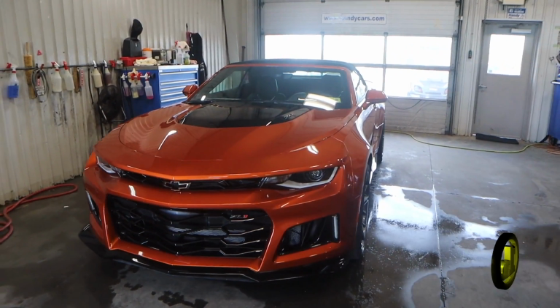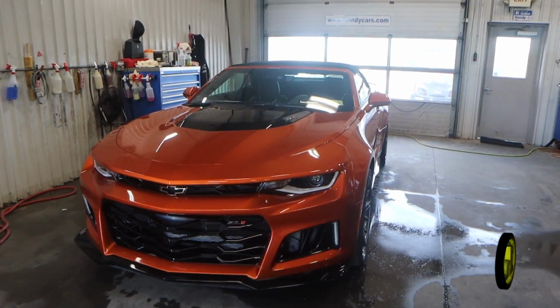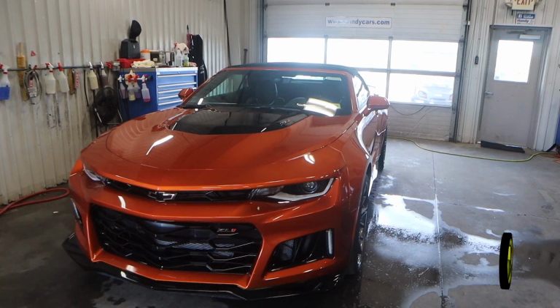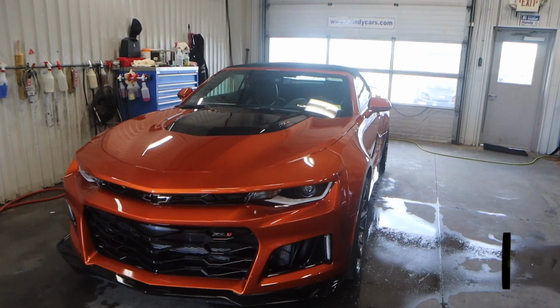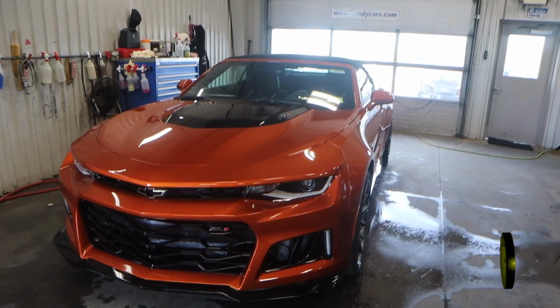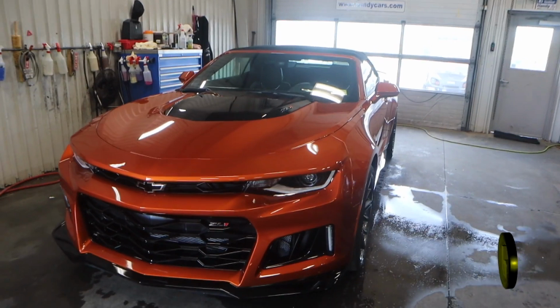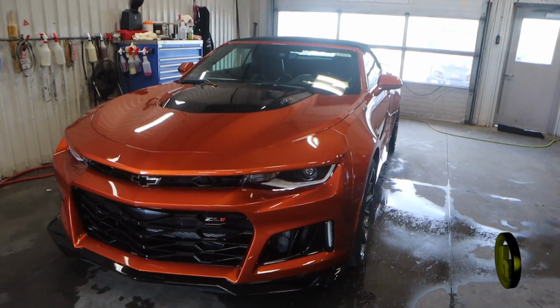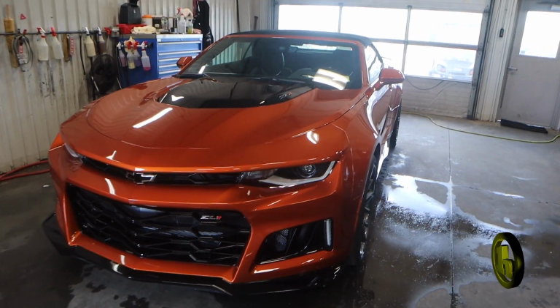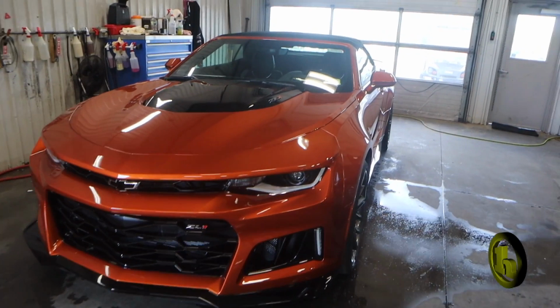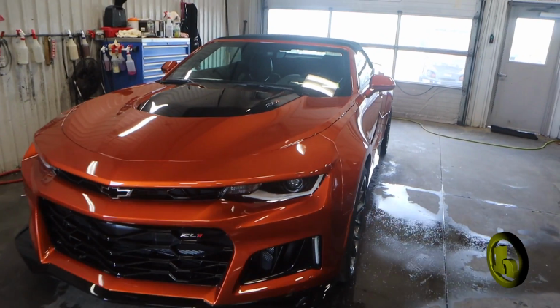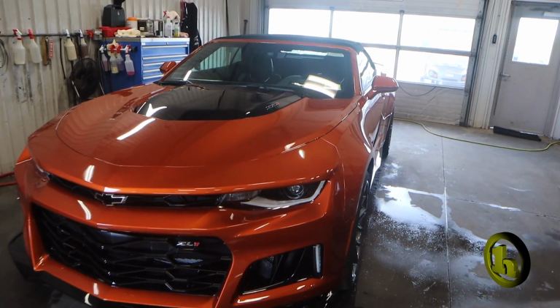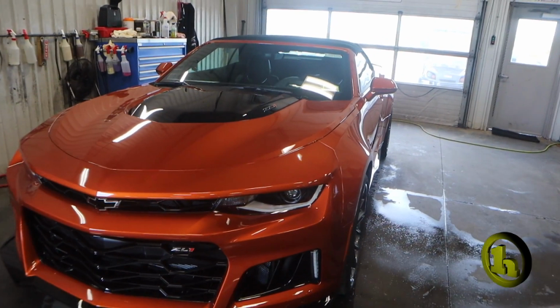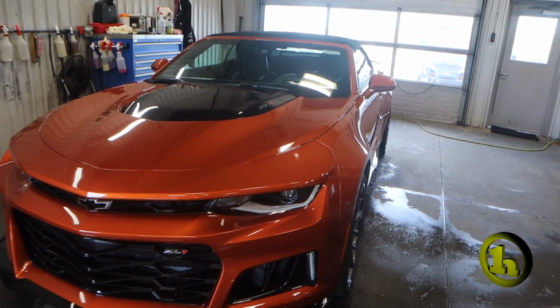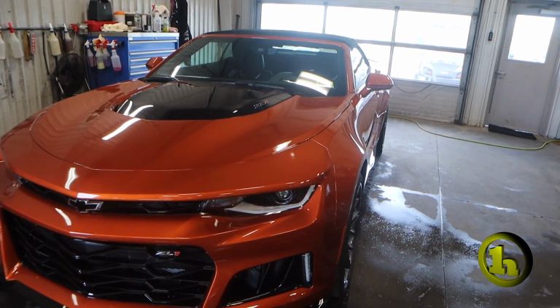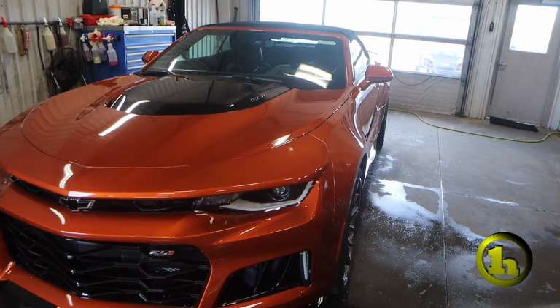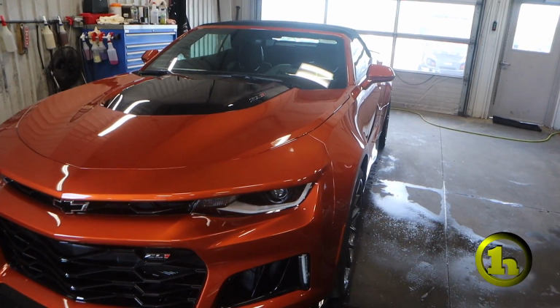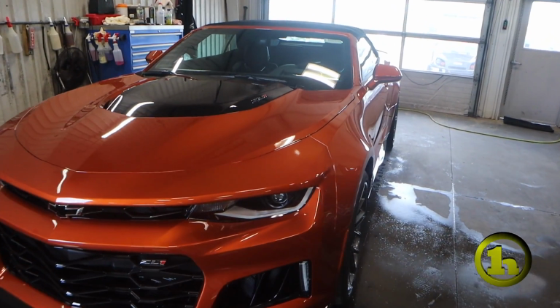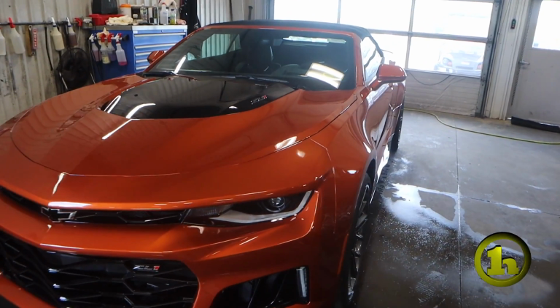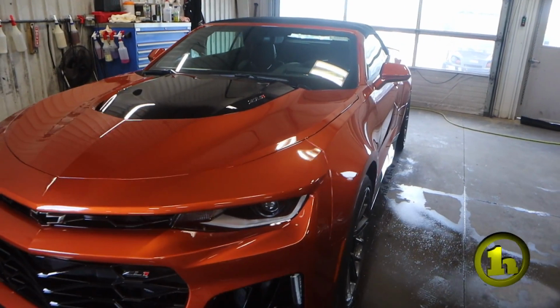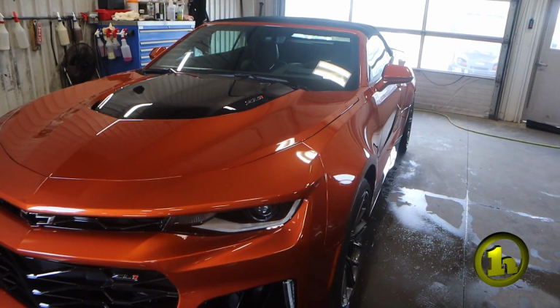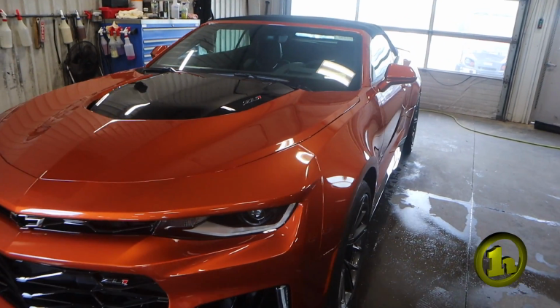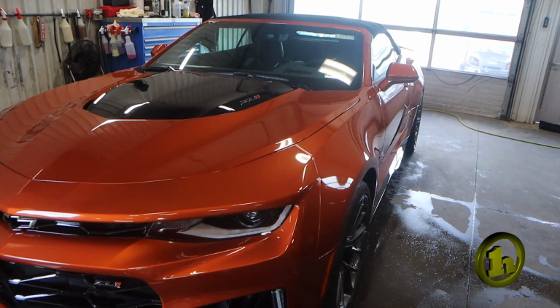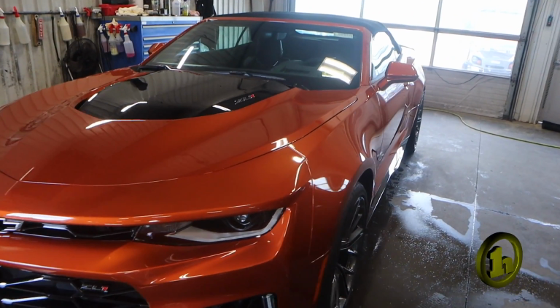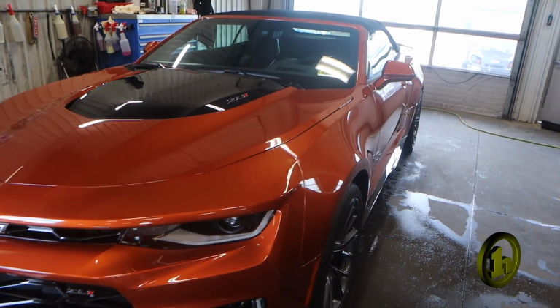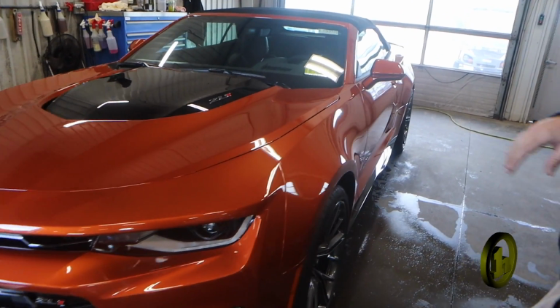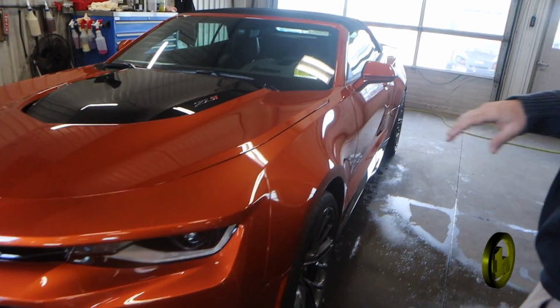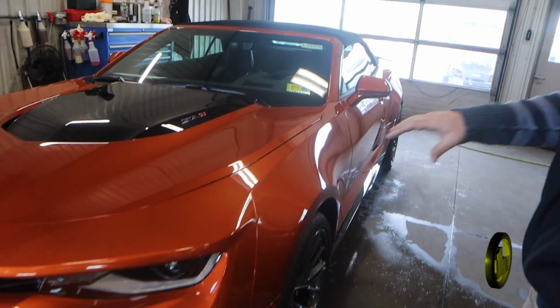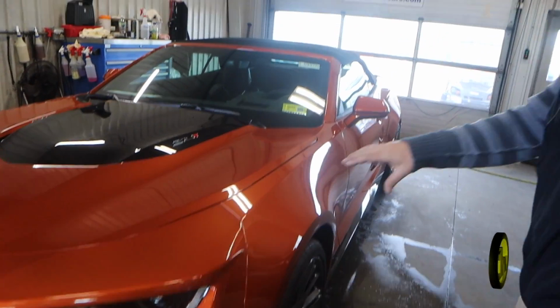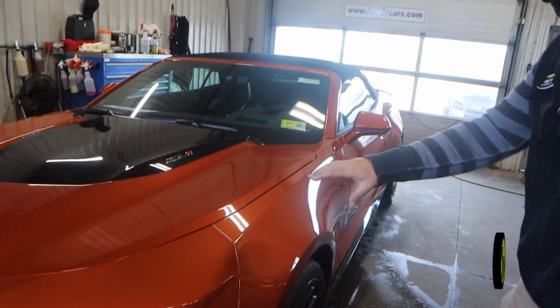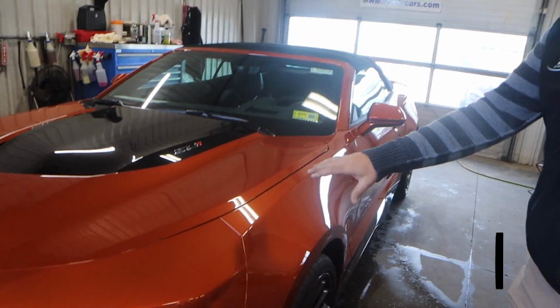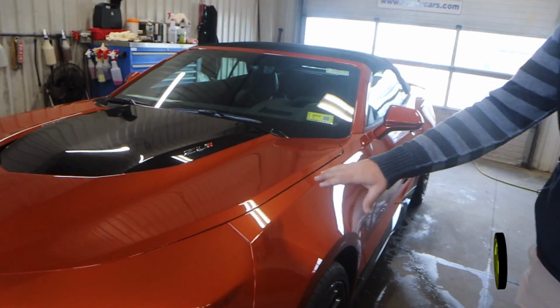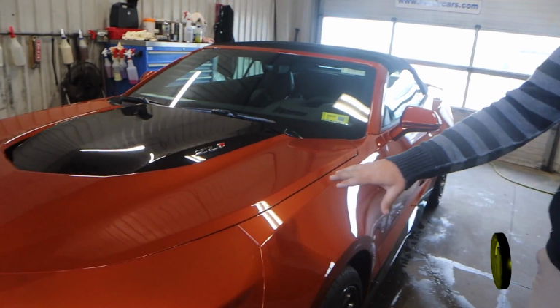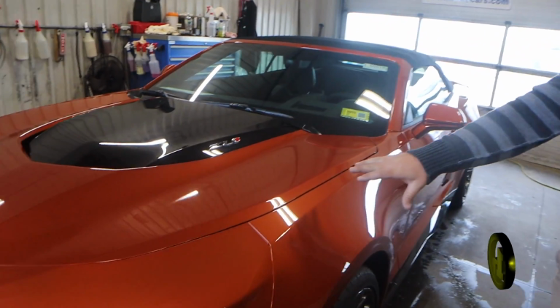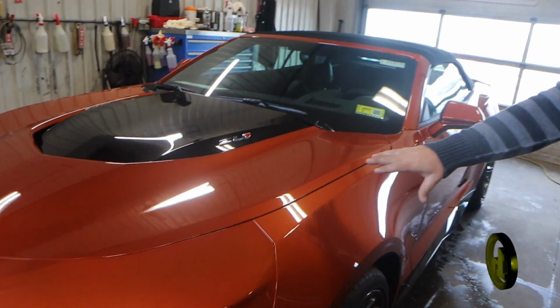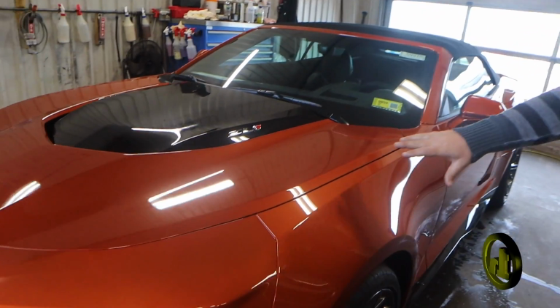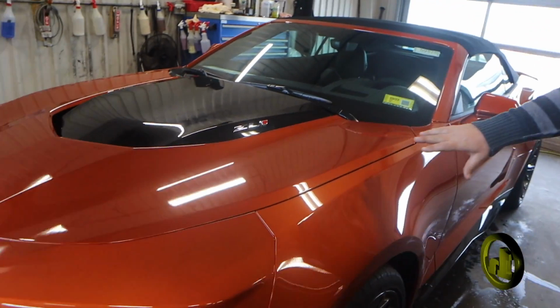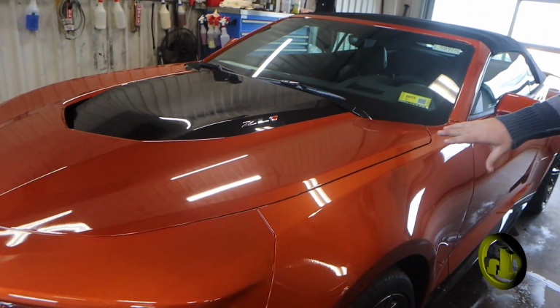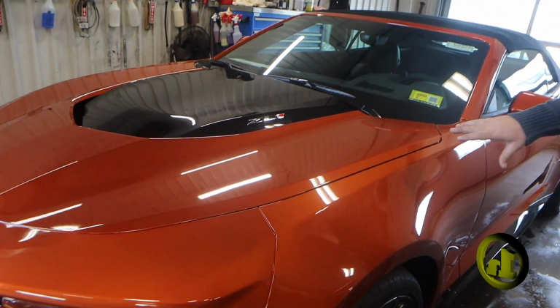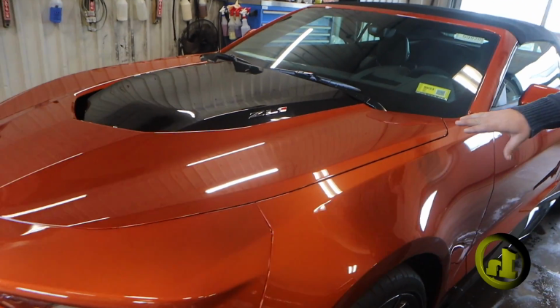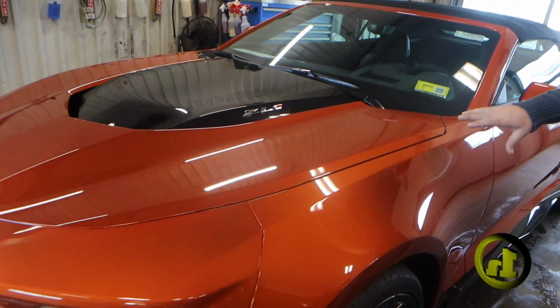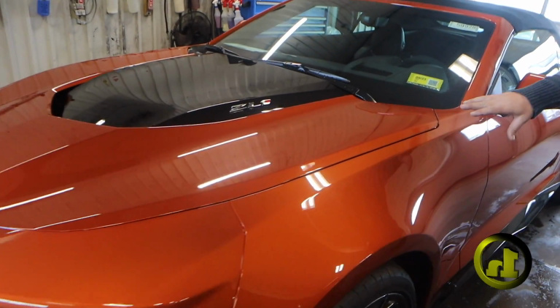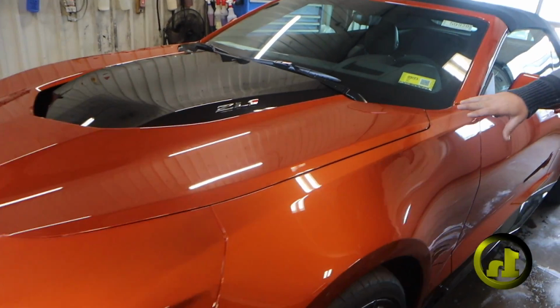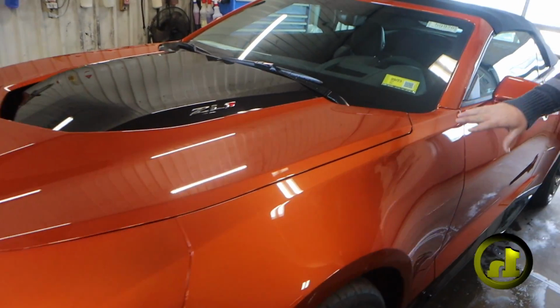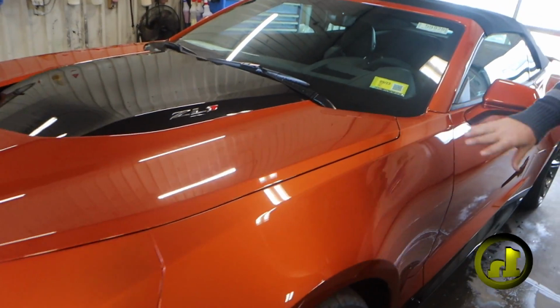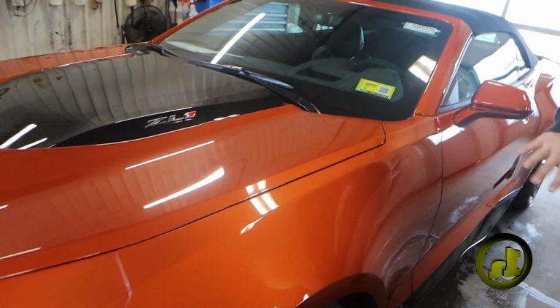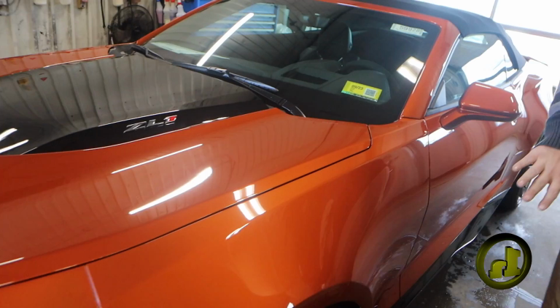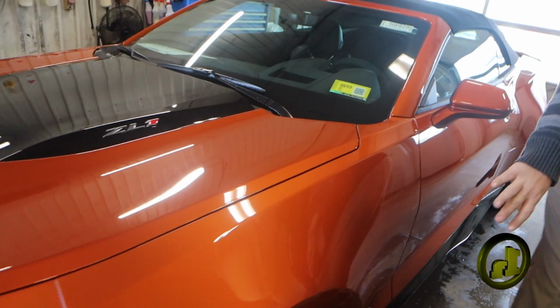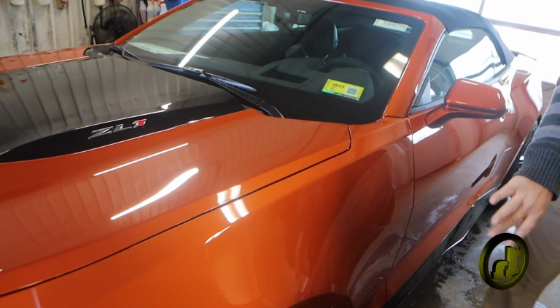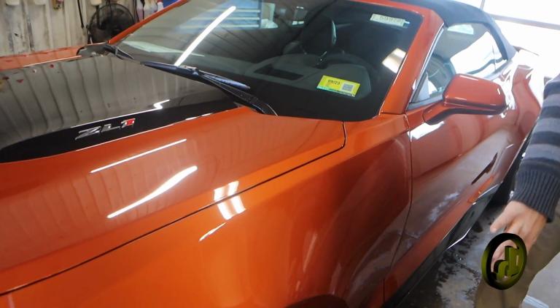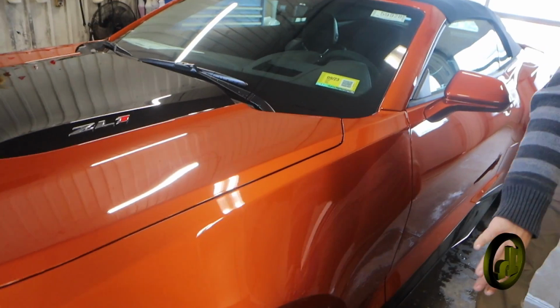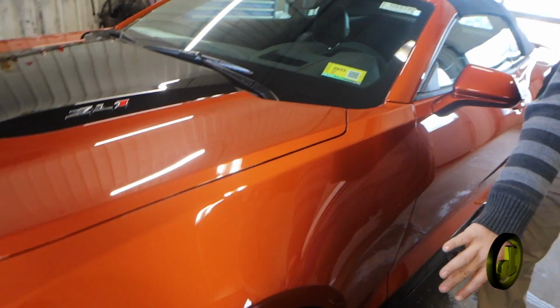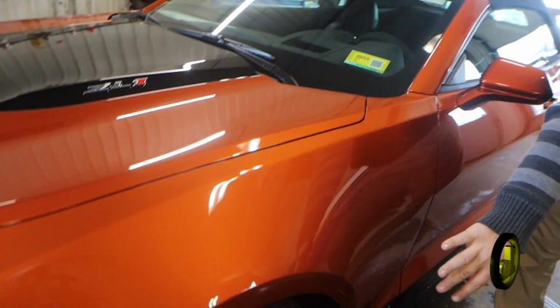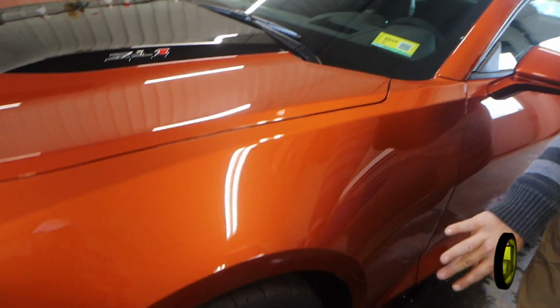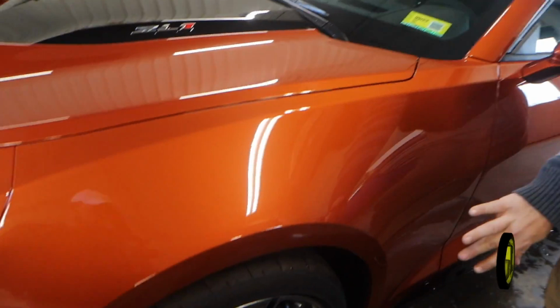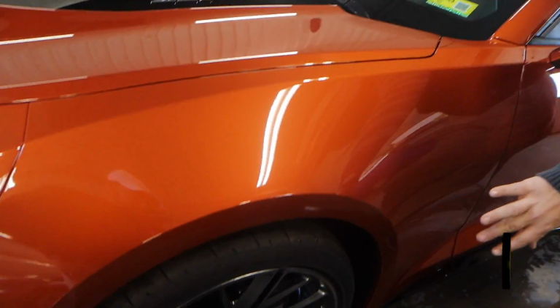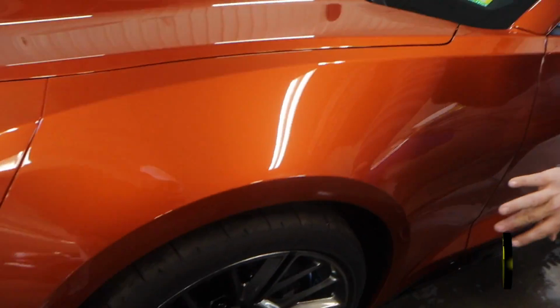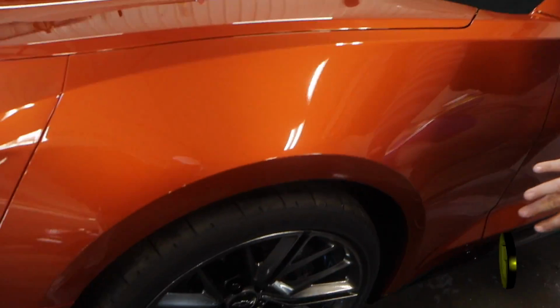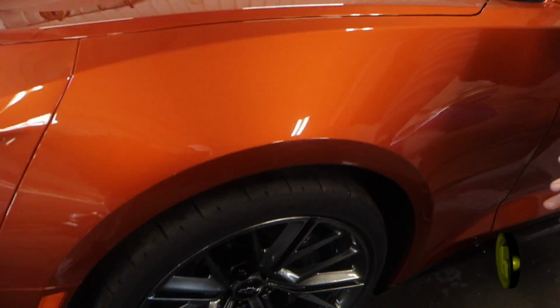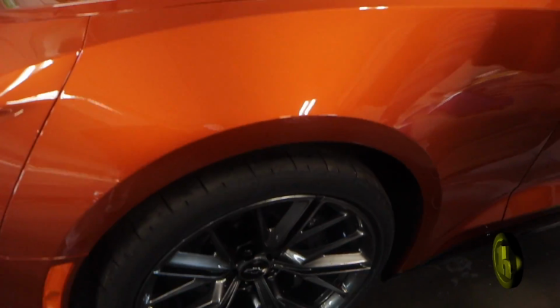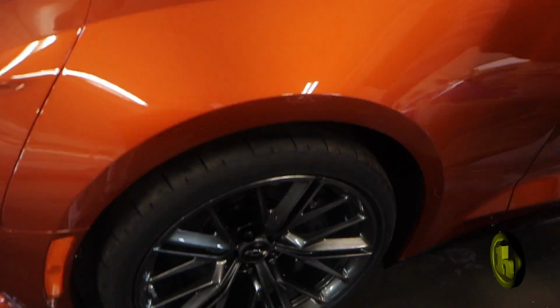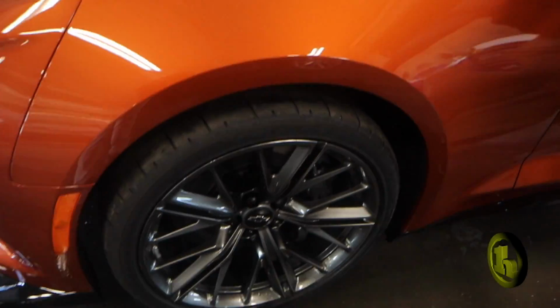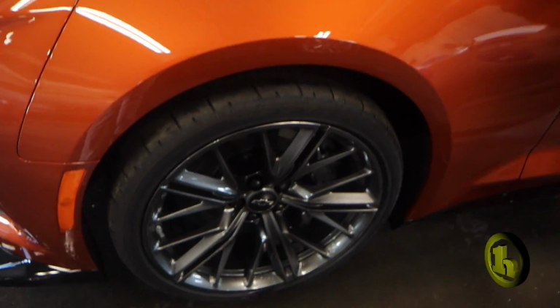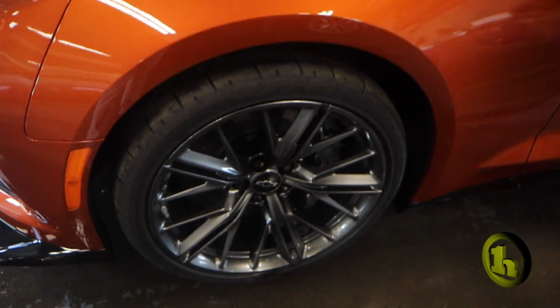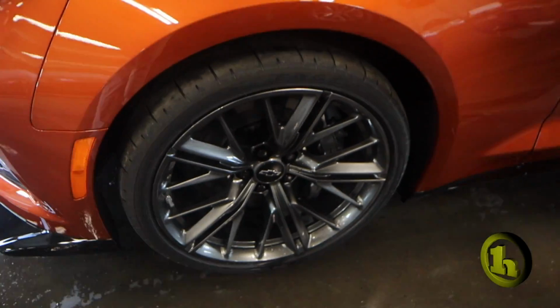2023 ZL1 convertible. Look at this — look at this orange, look at these wheels. I mean, beautiful.